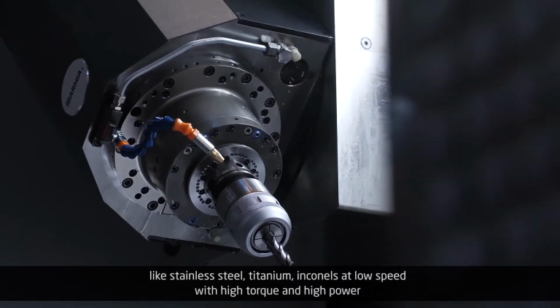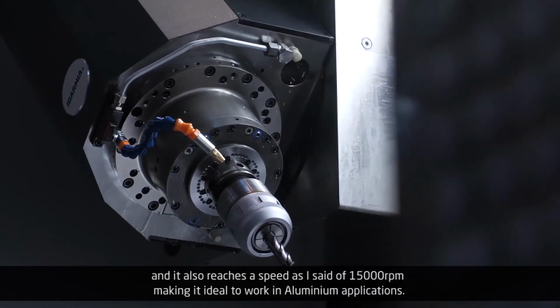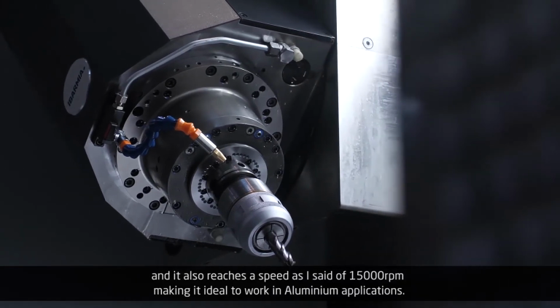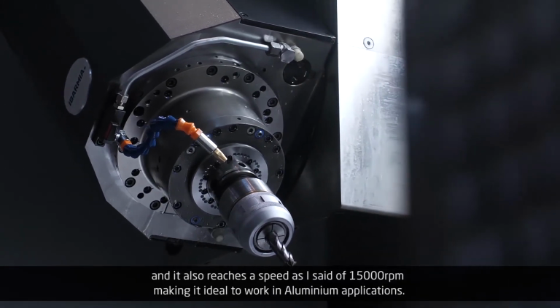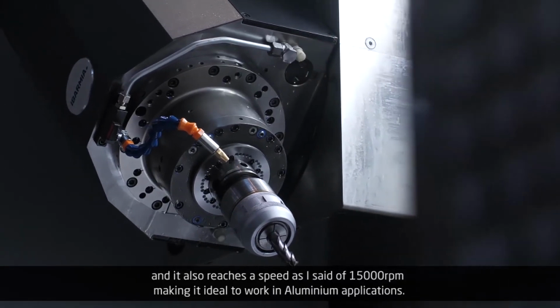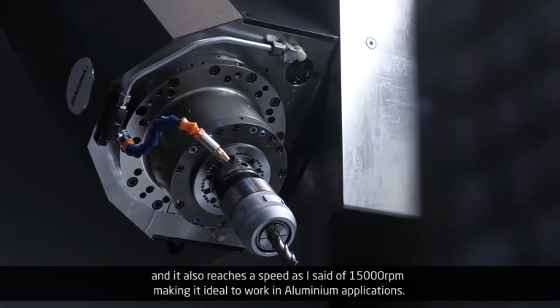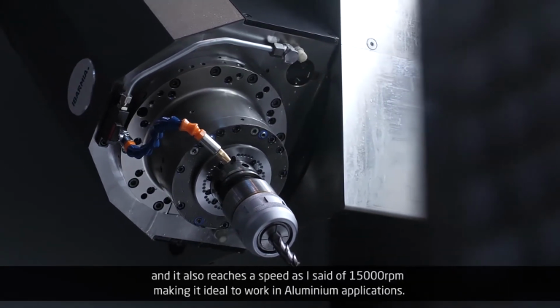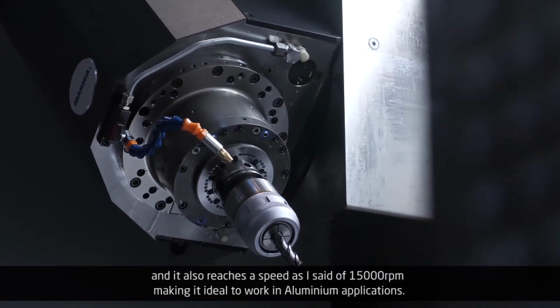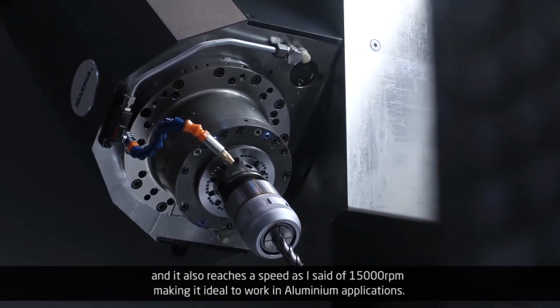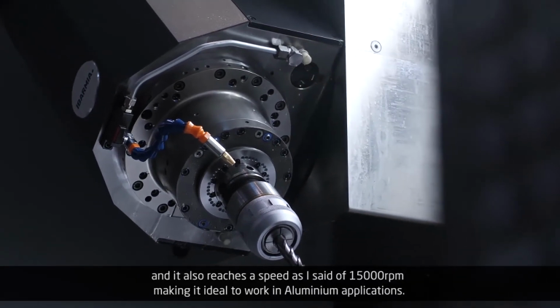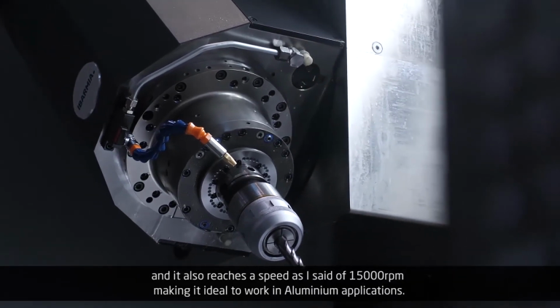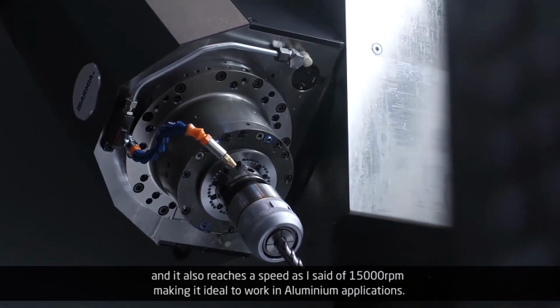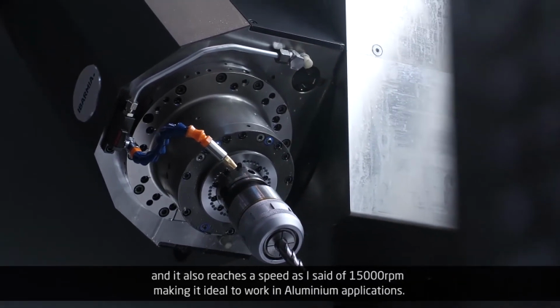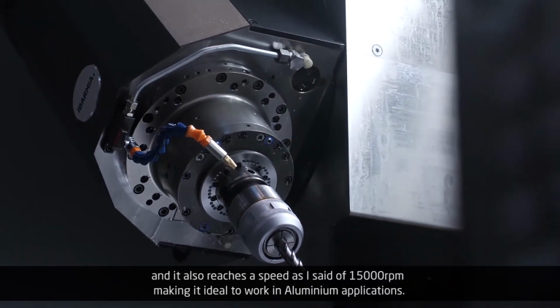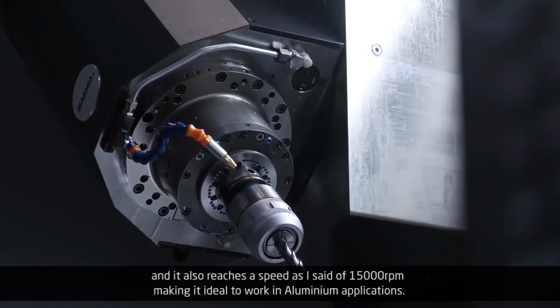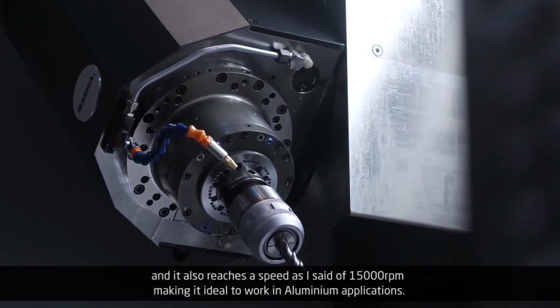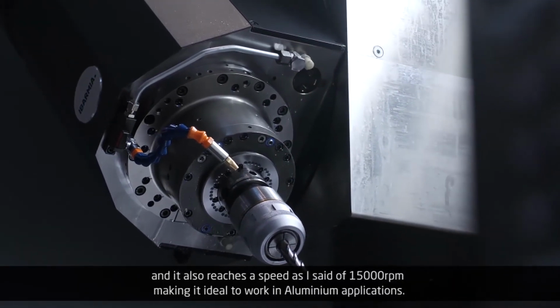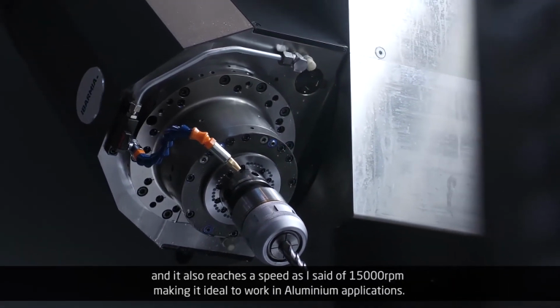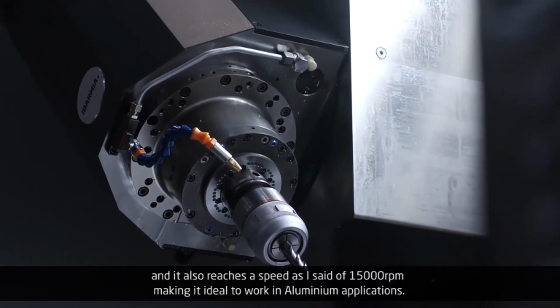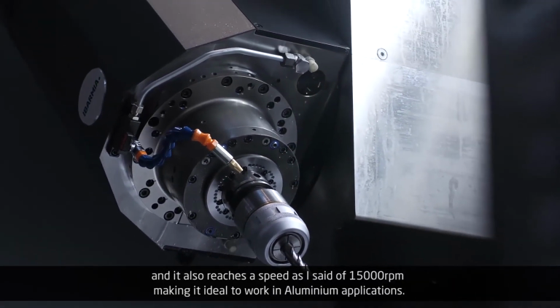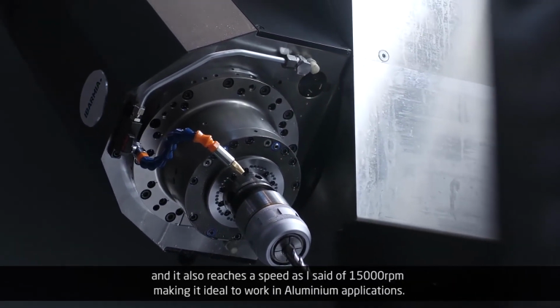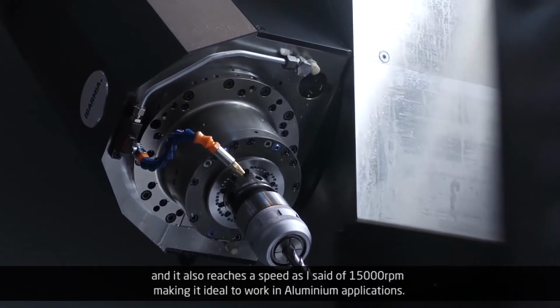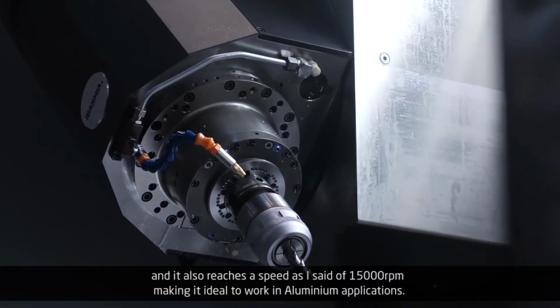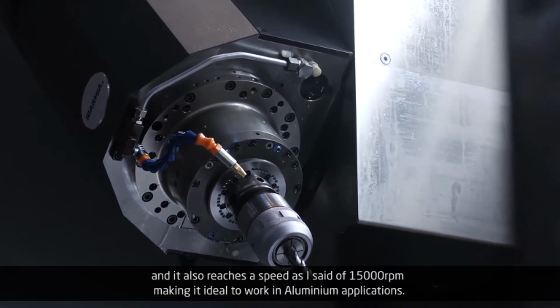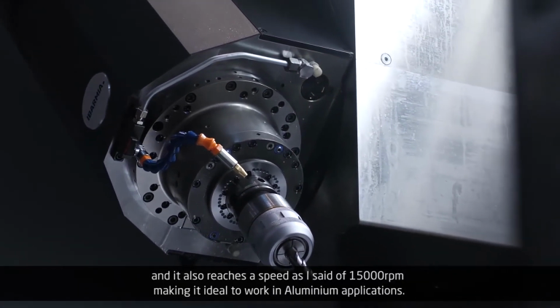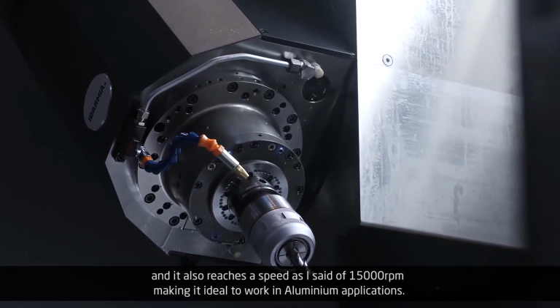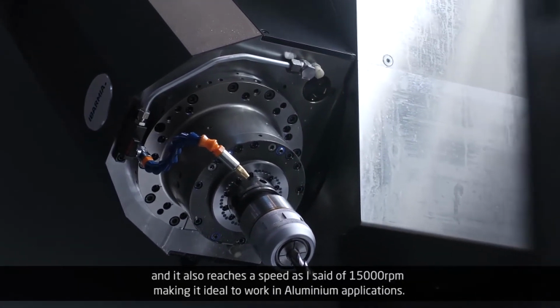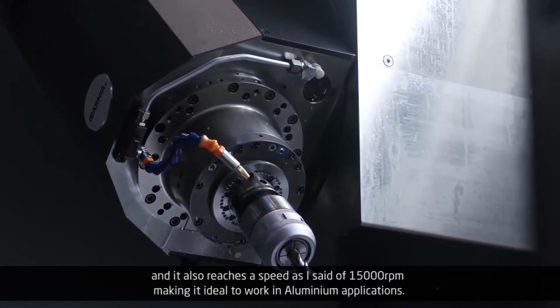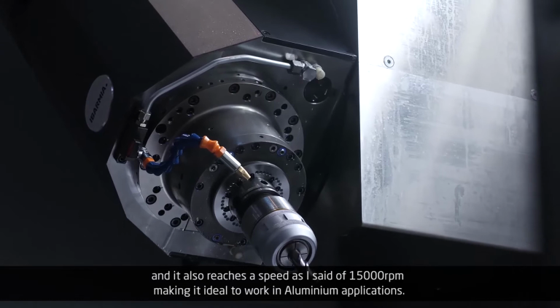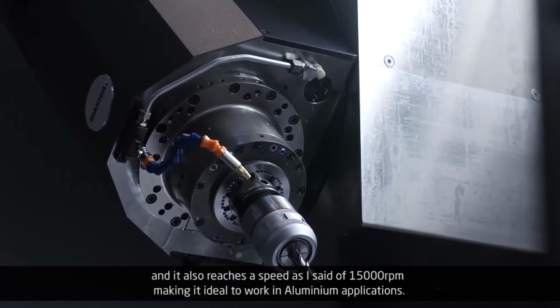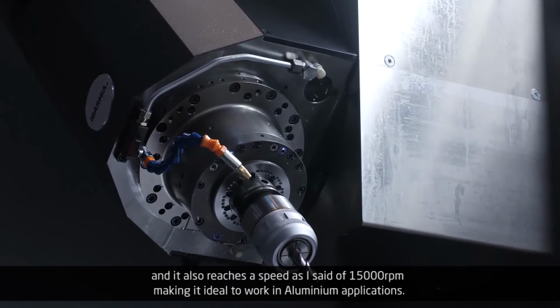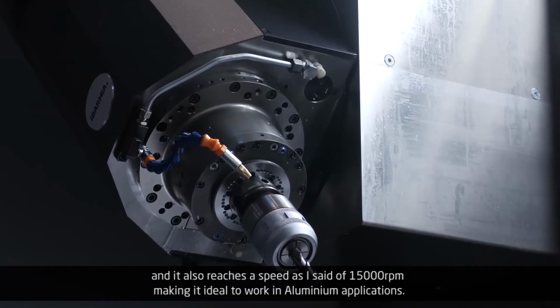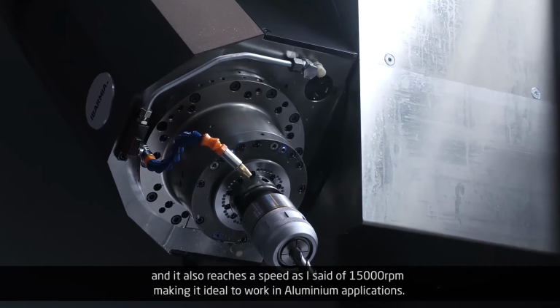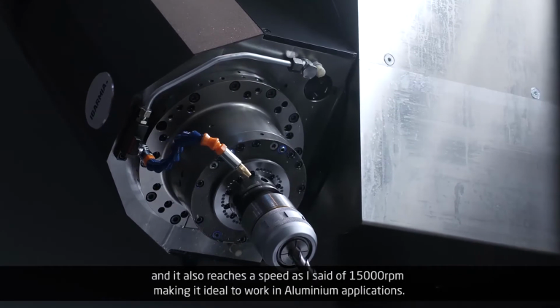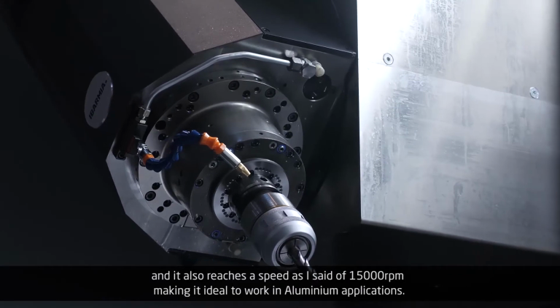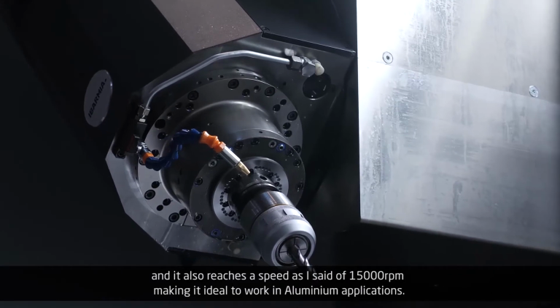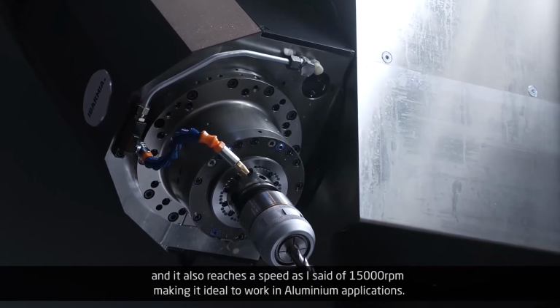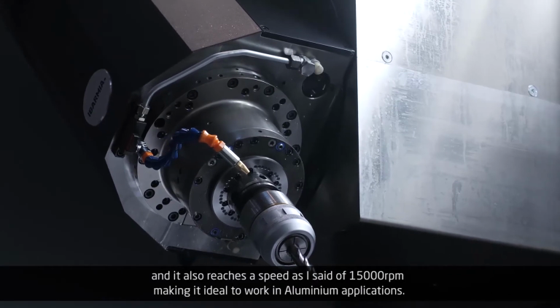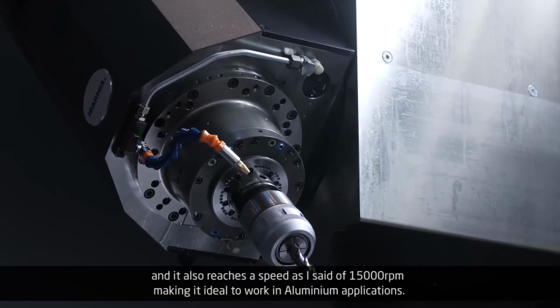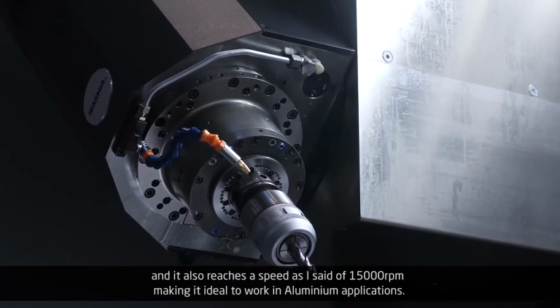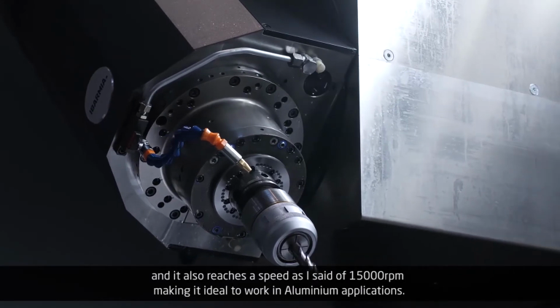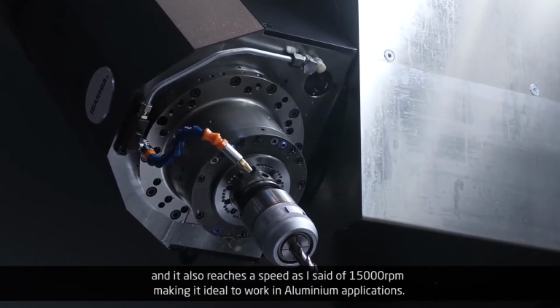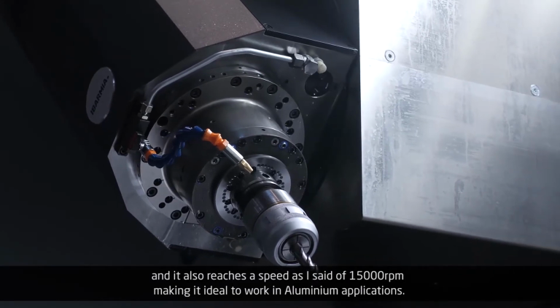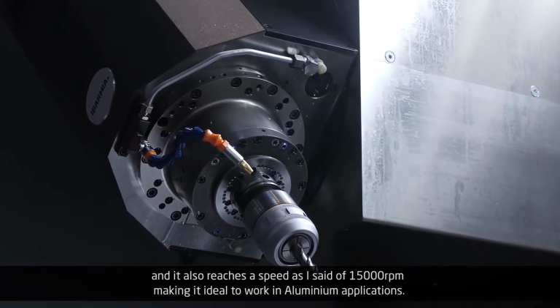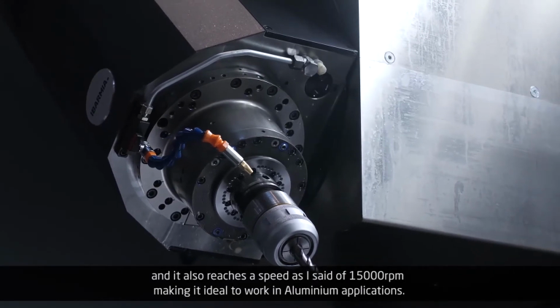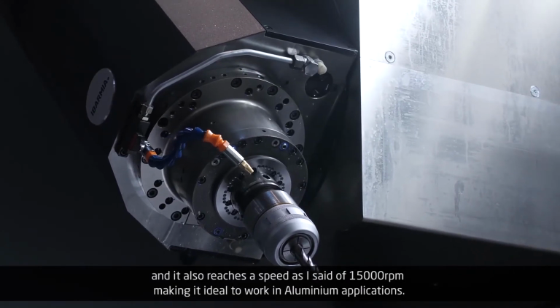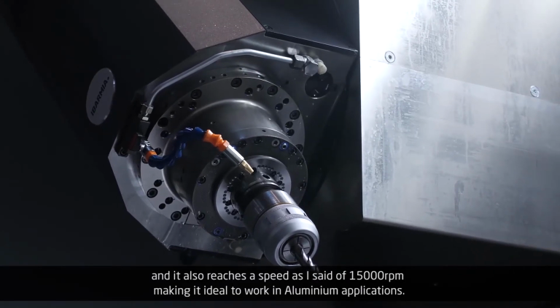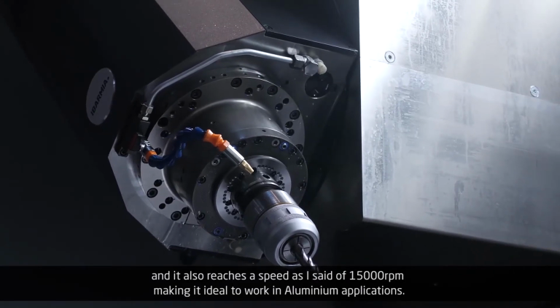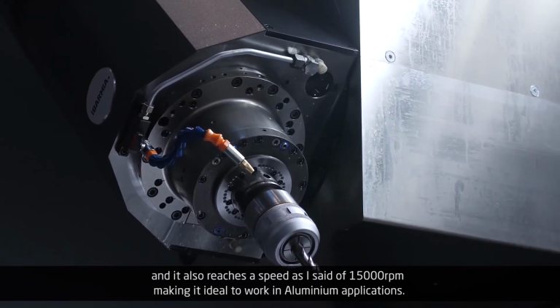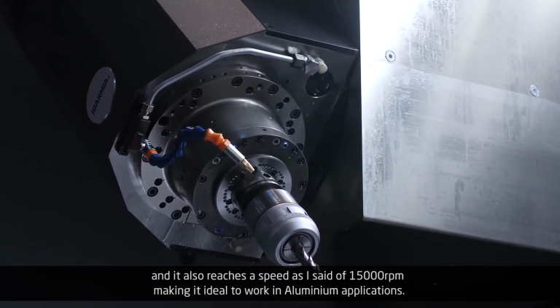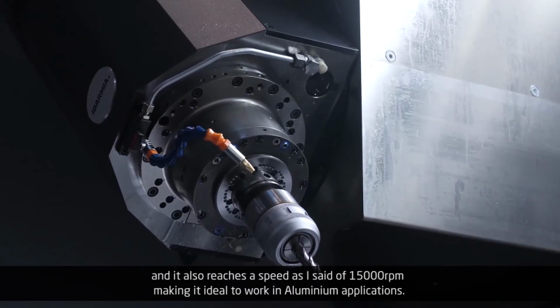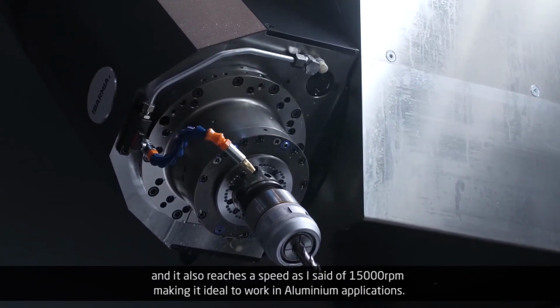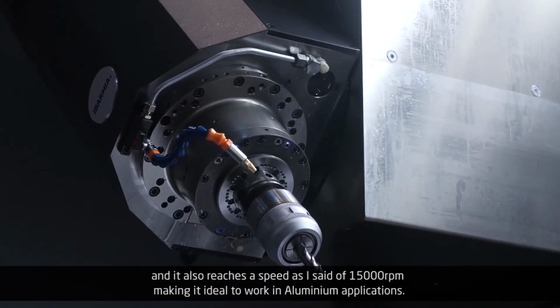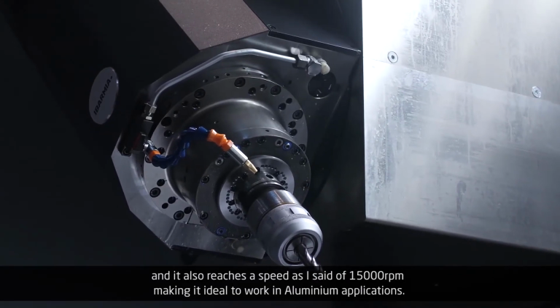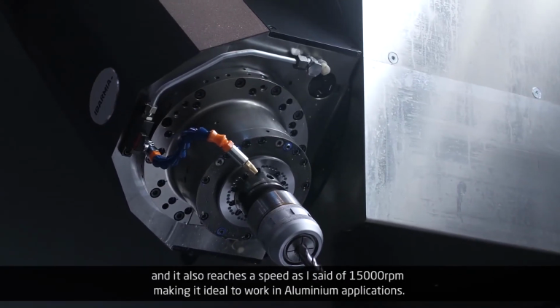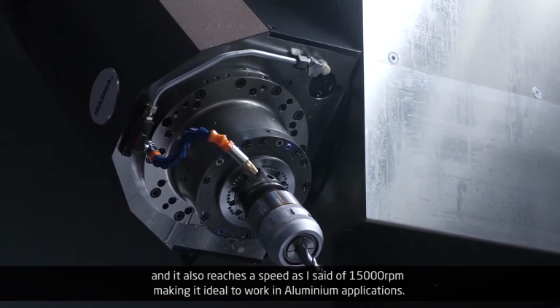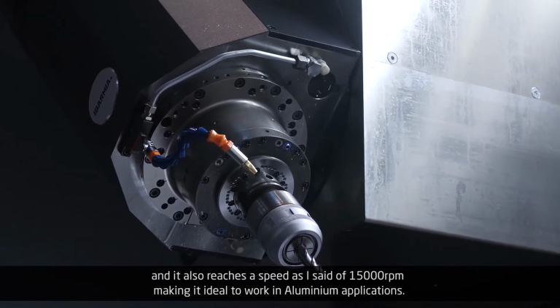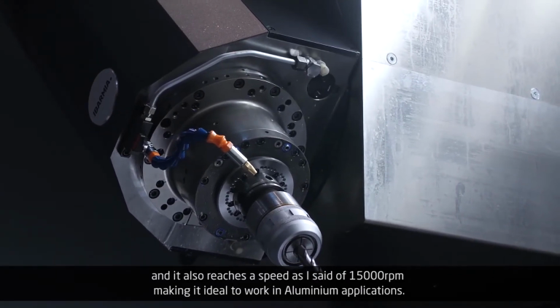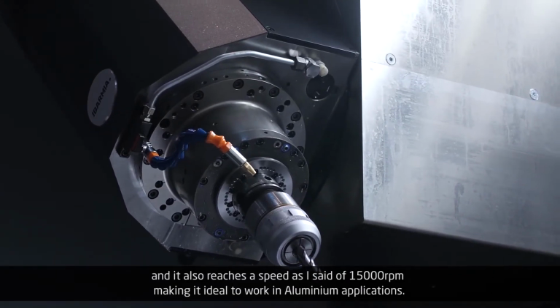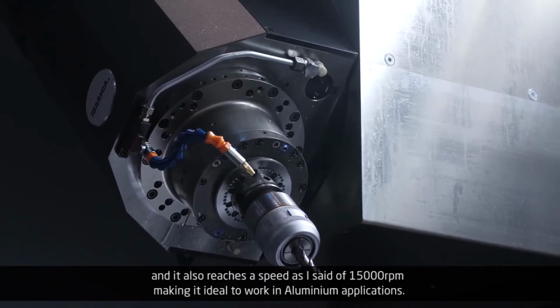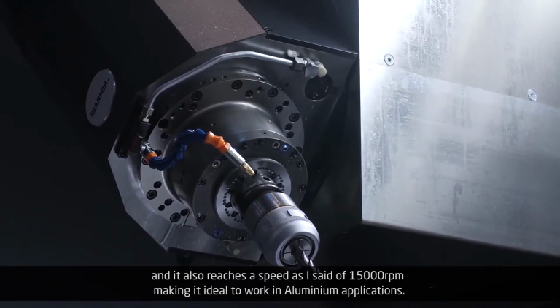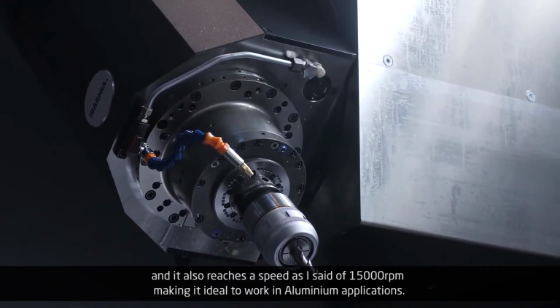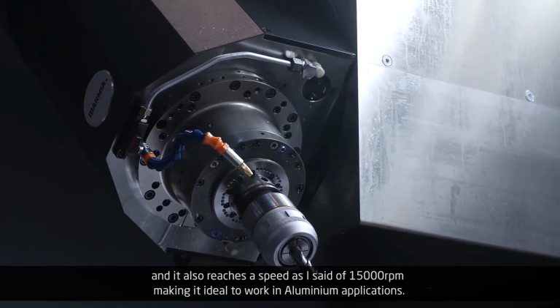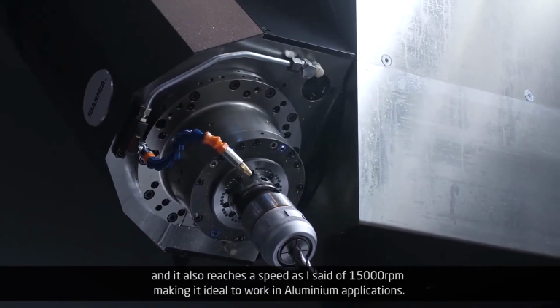At low speed with high torque and high power, and it also reaches a speed of 15,000 rpm, making it ideal to work in aluminum applications.